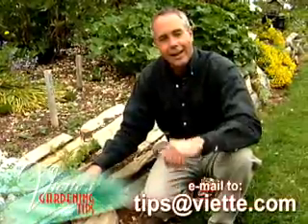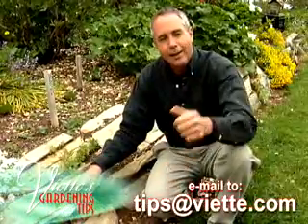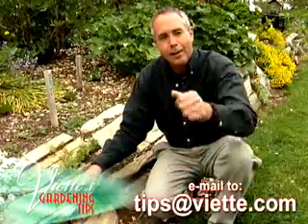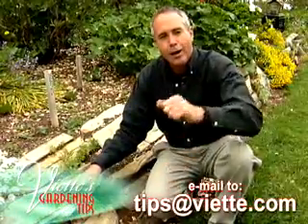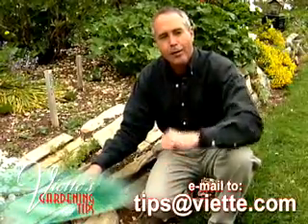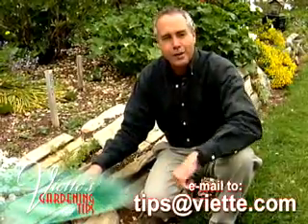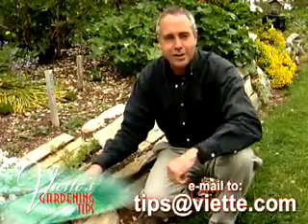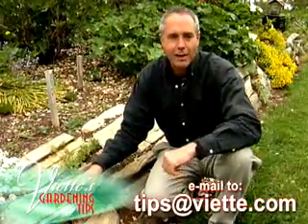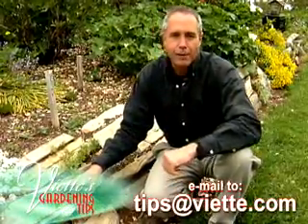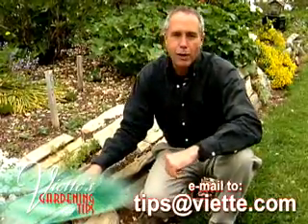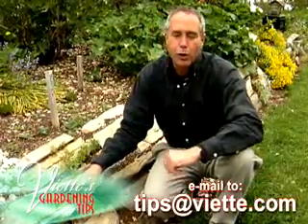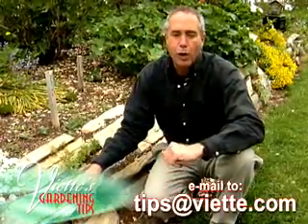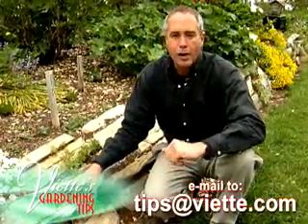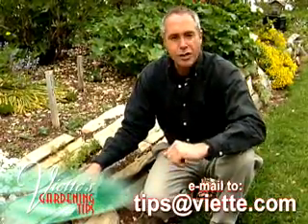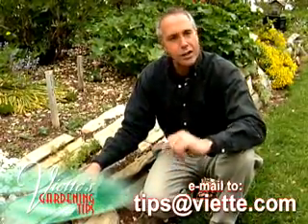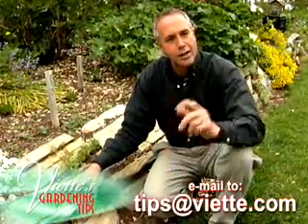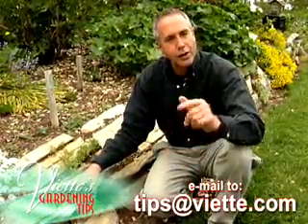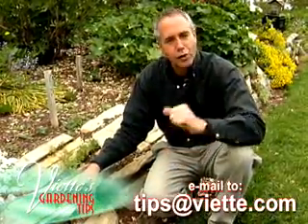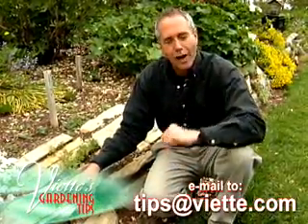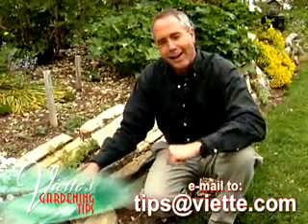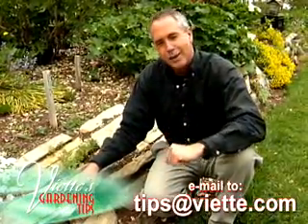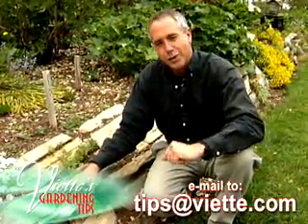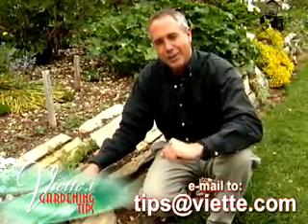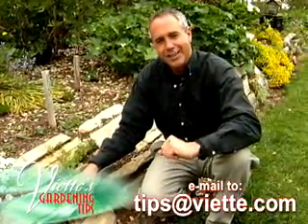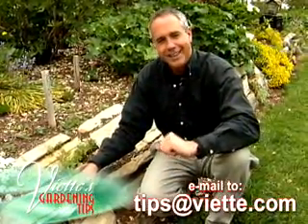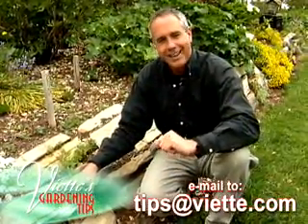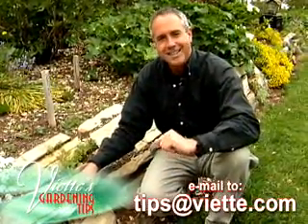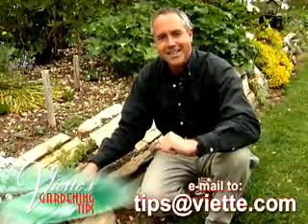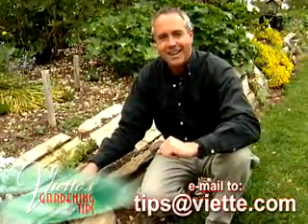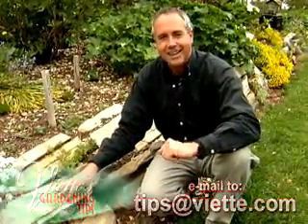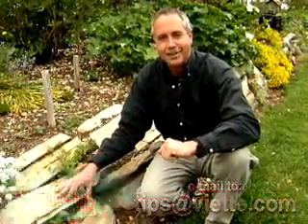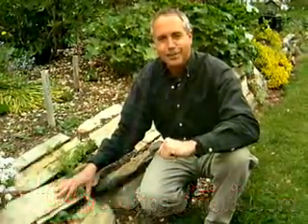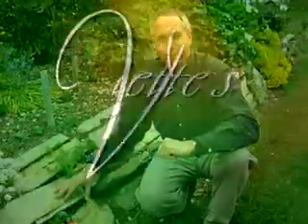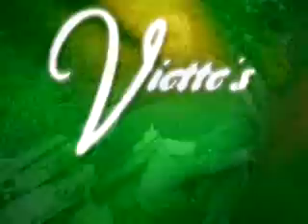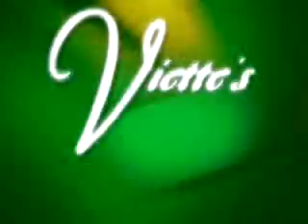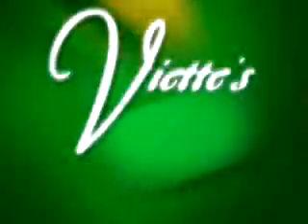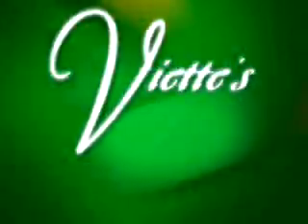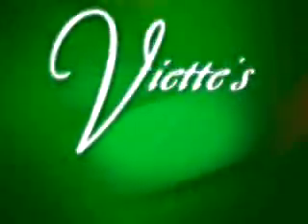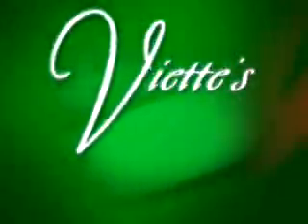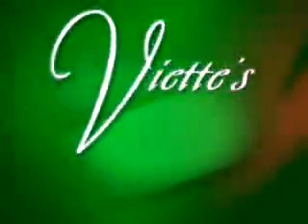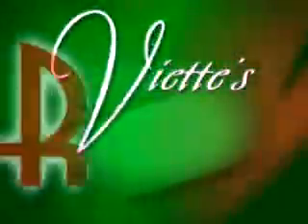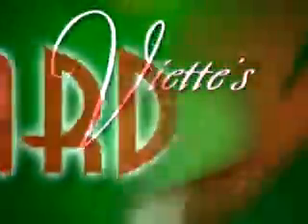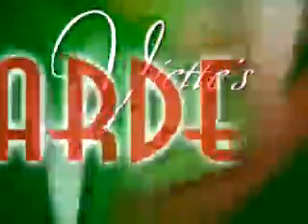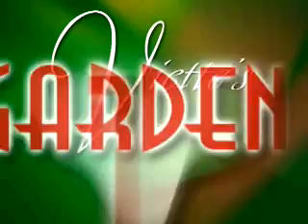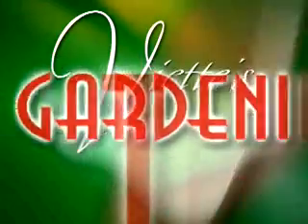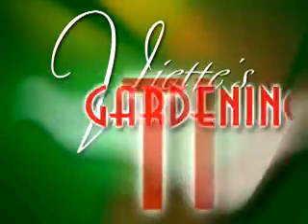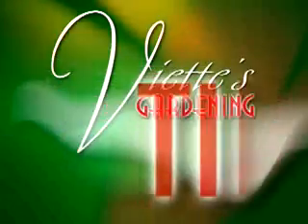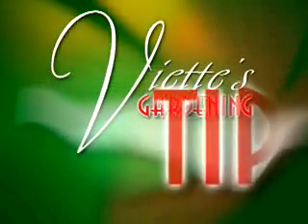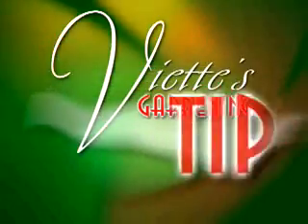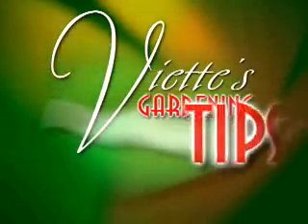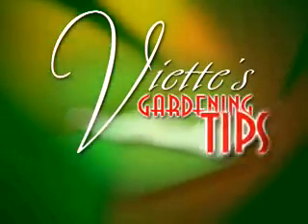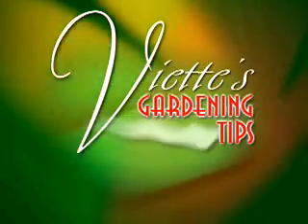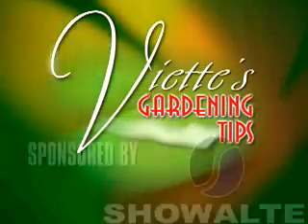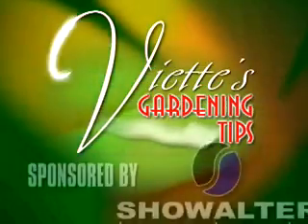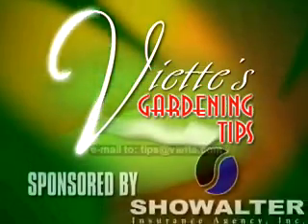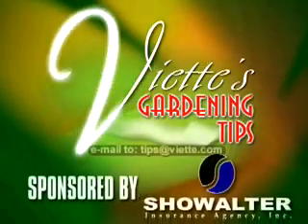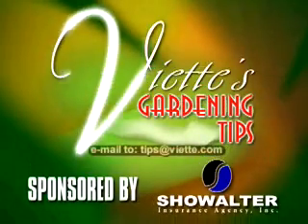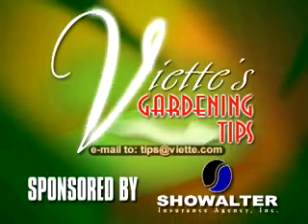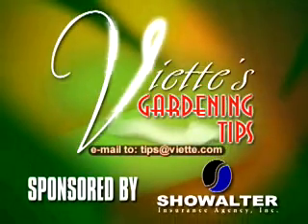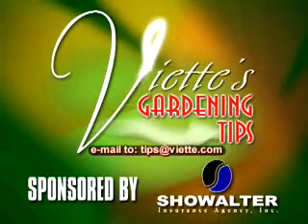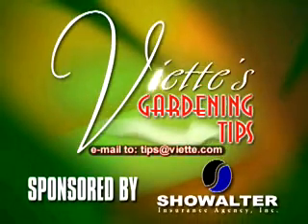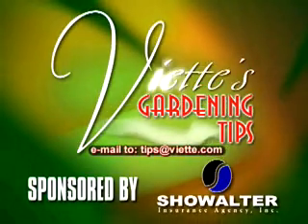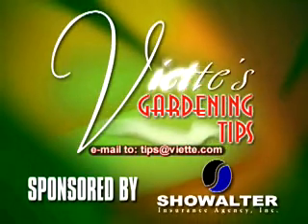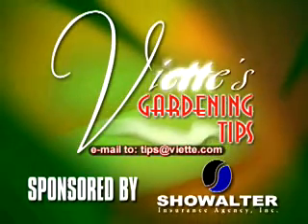Email me or send me your question and I'll try to answer it next time. VX Gardening Tips, brought to you by Showalter Insurance.